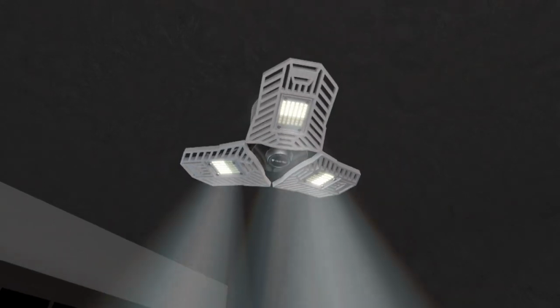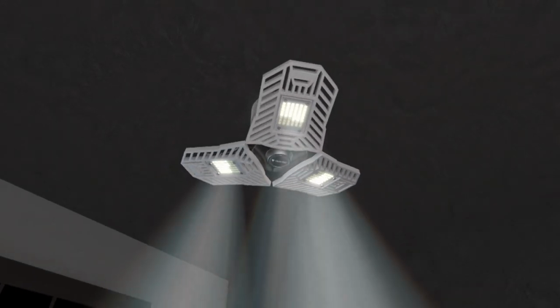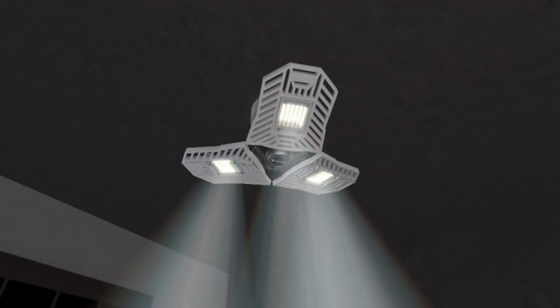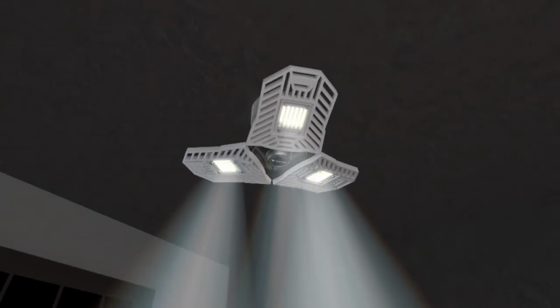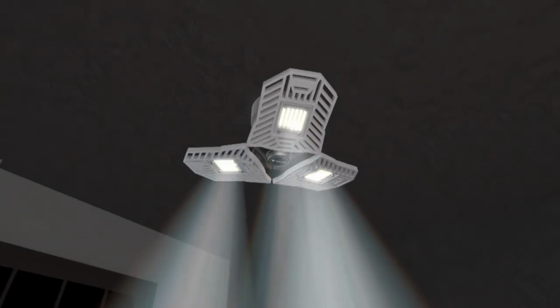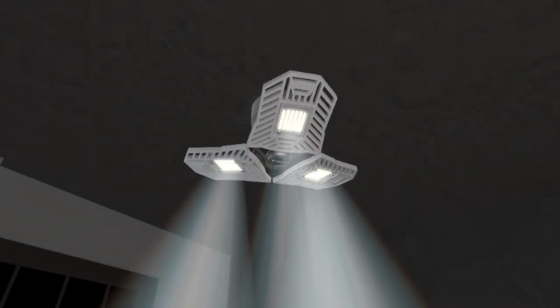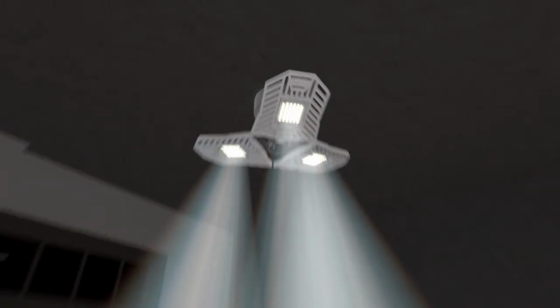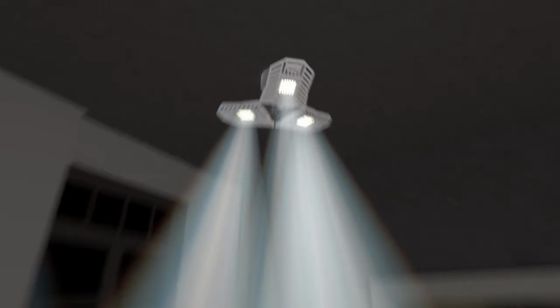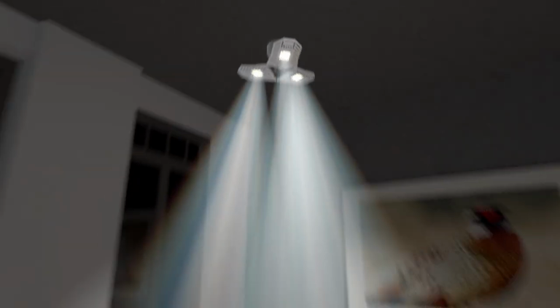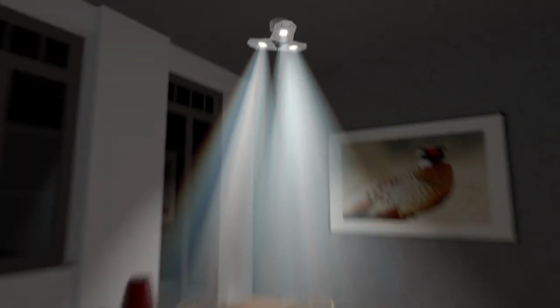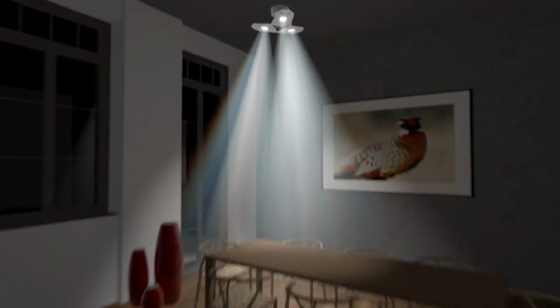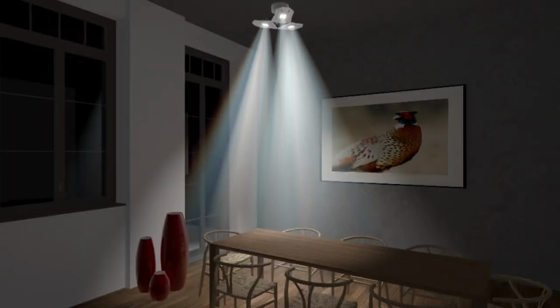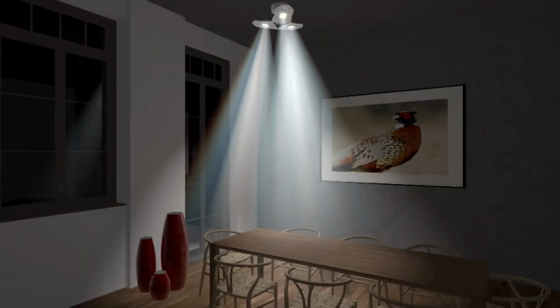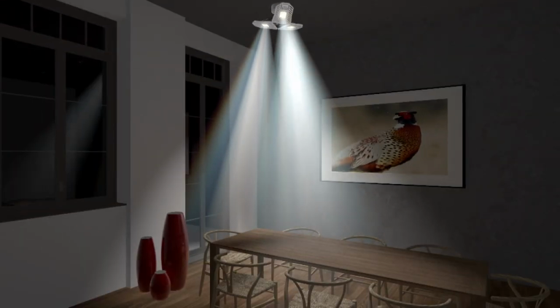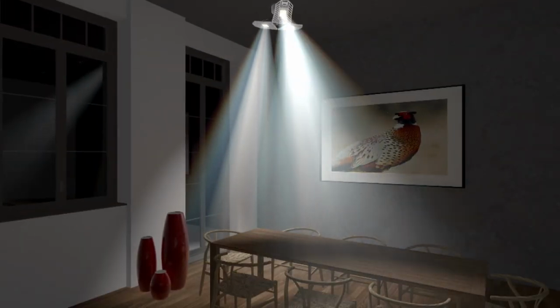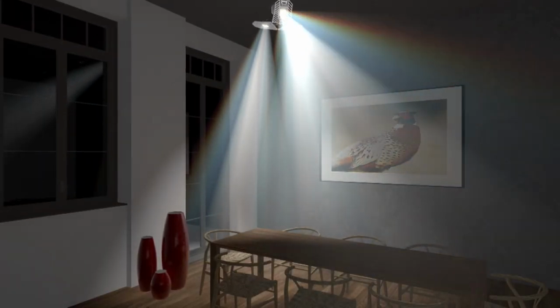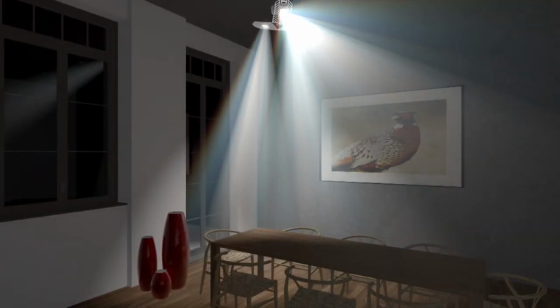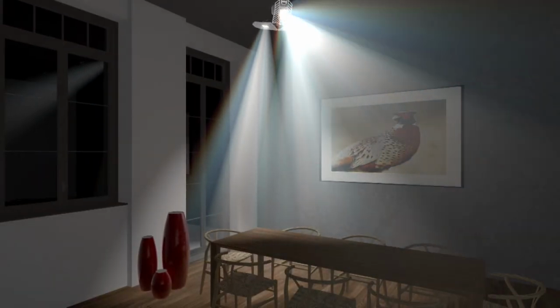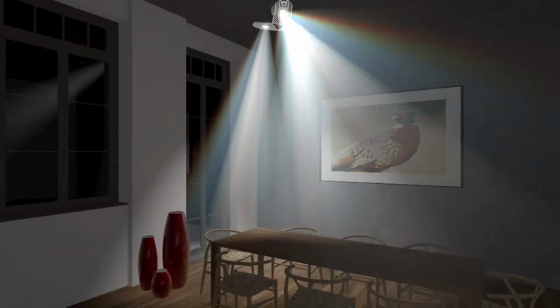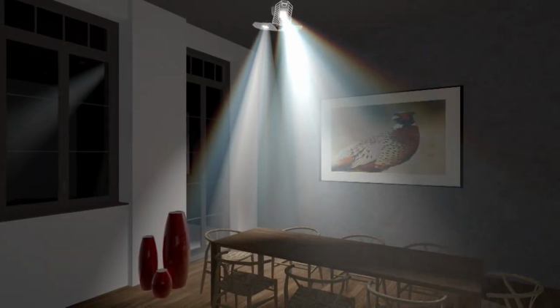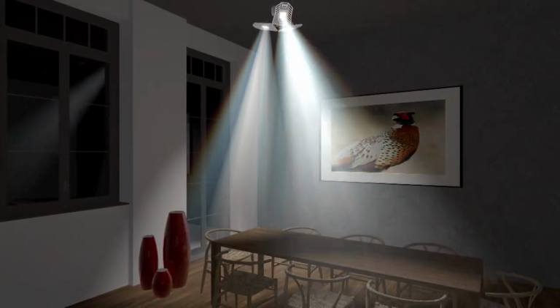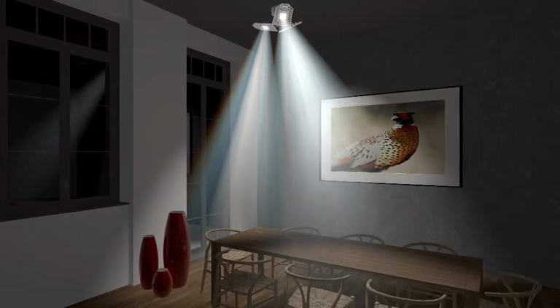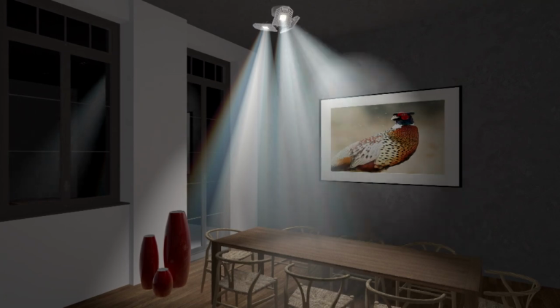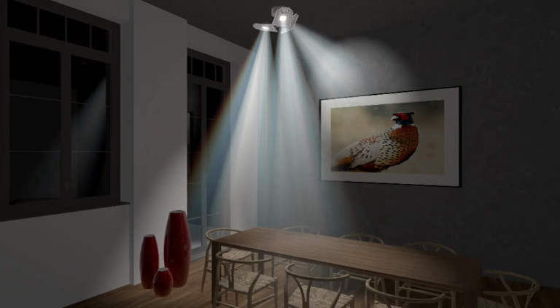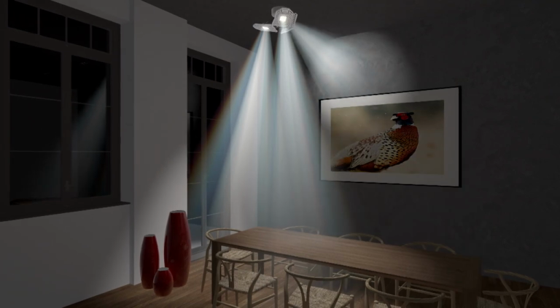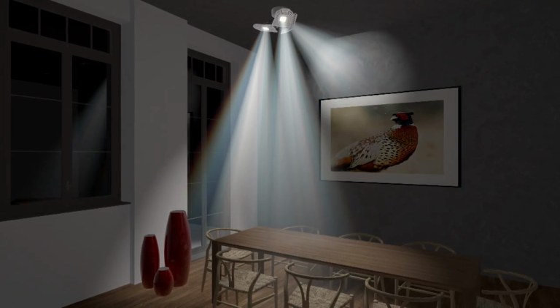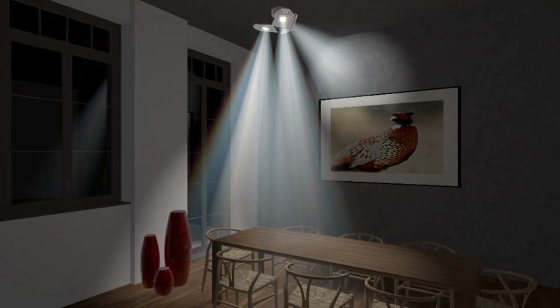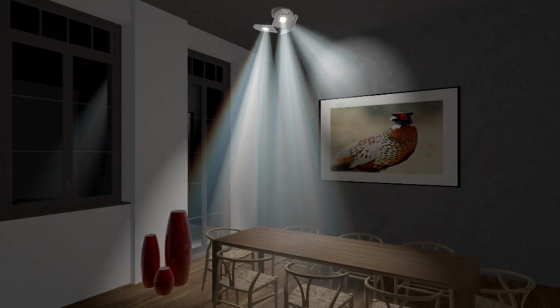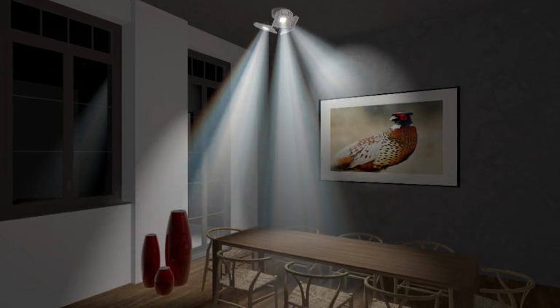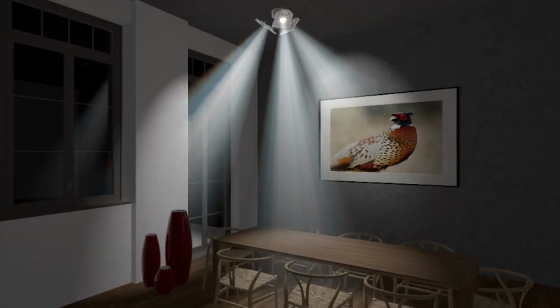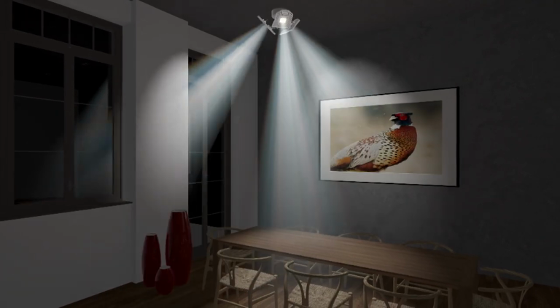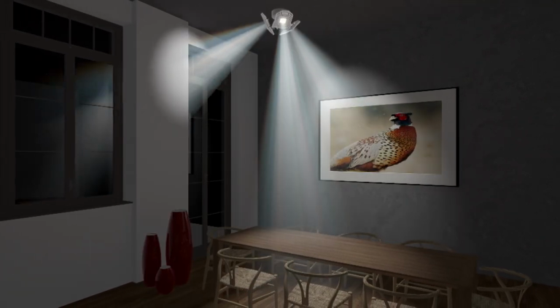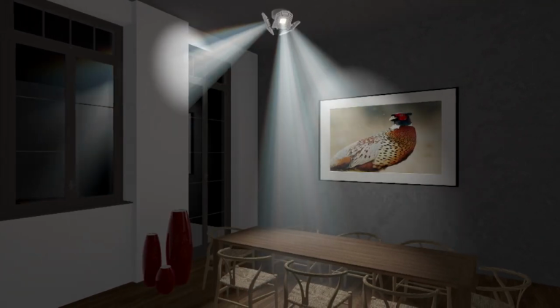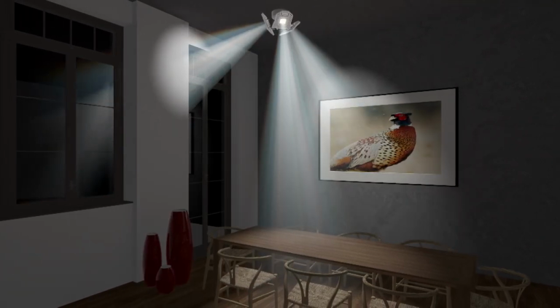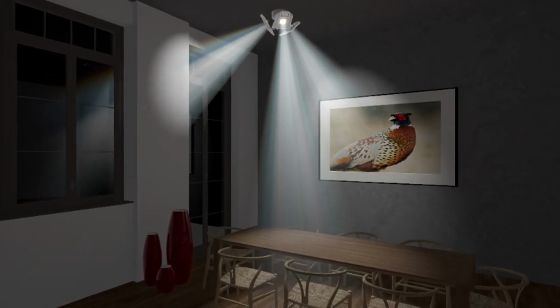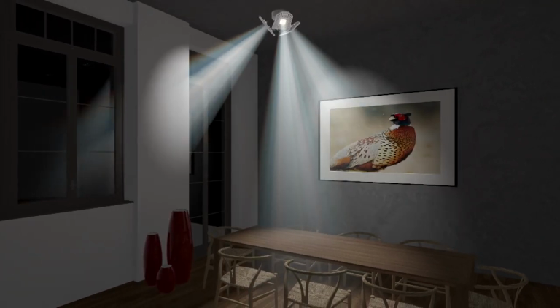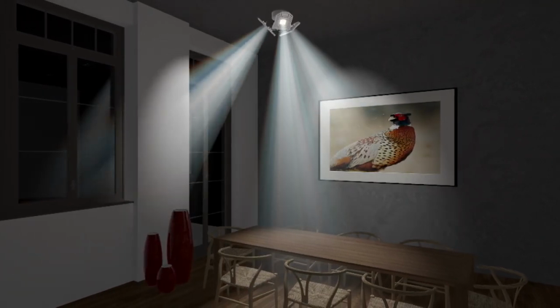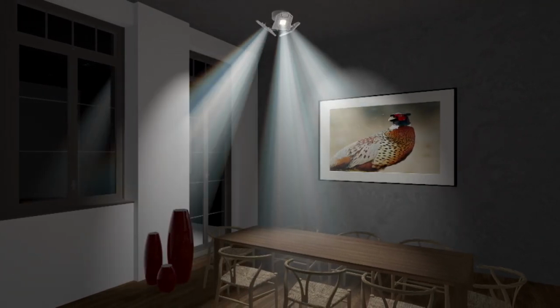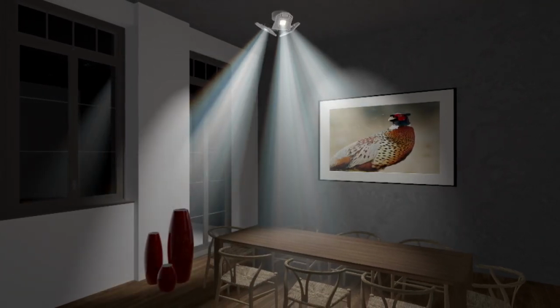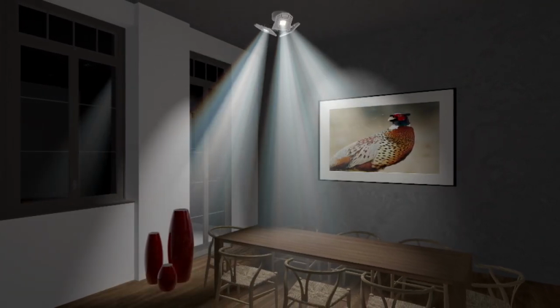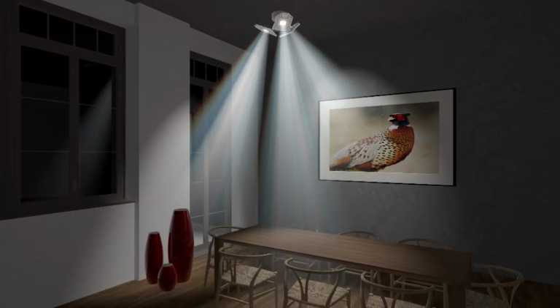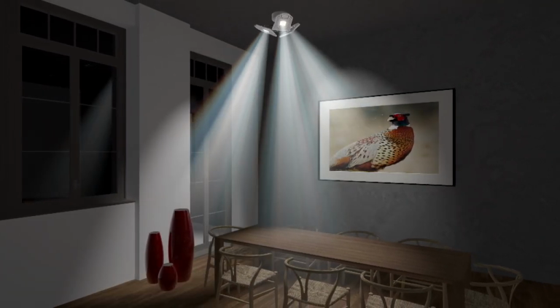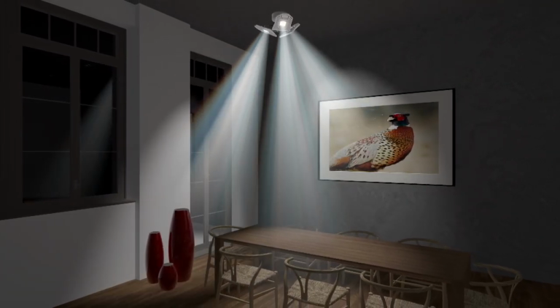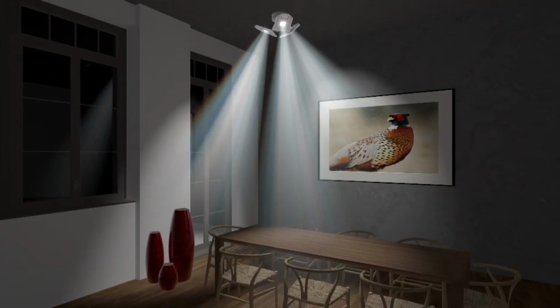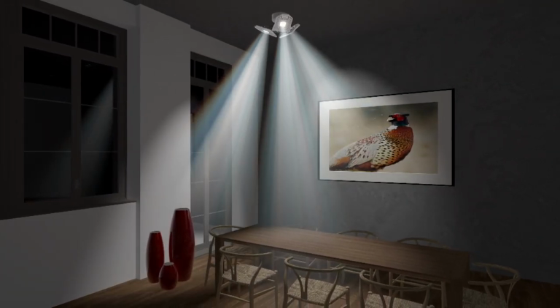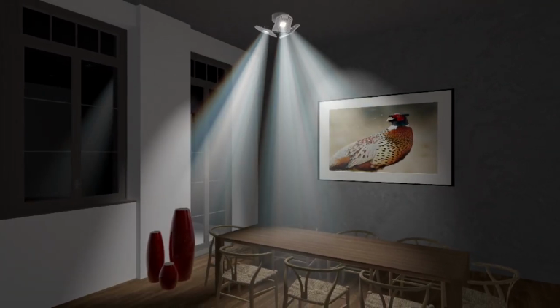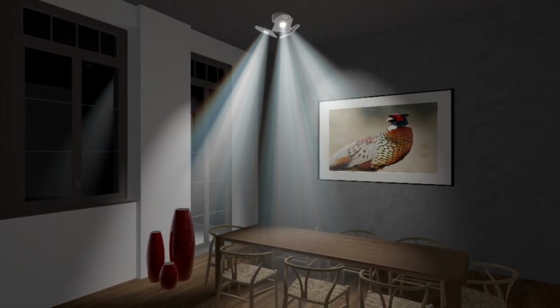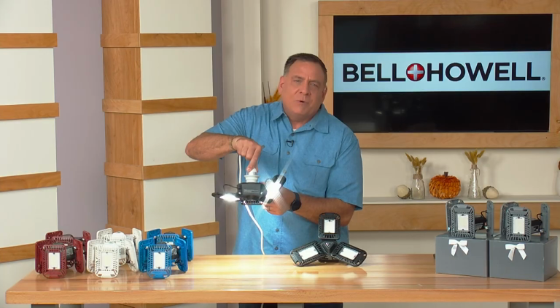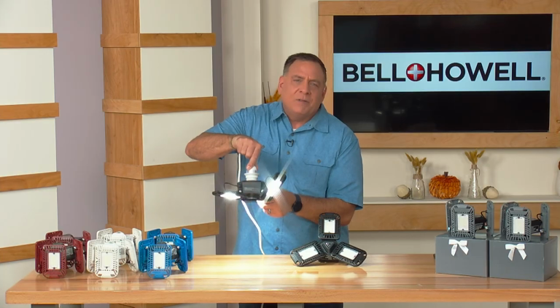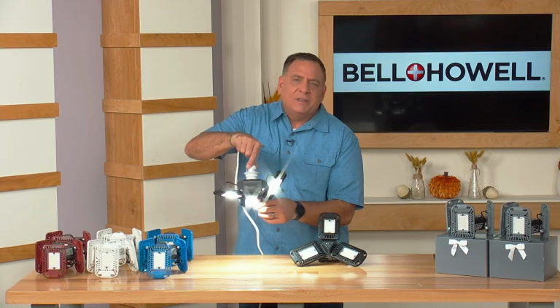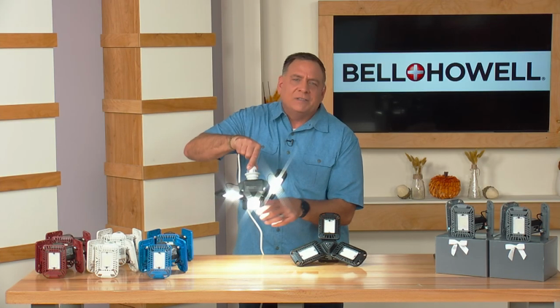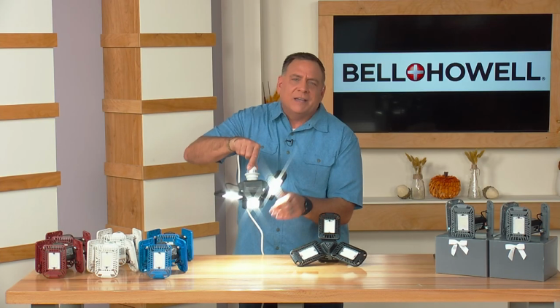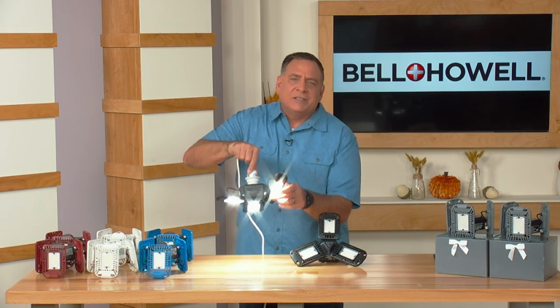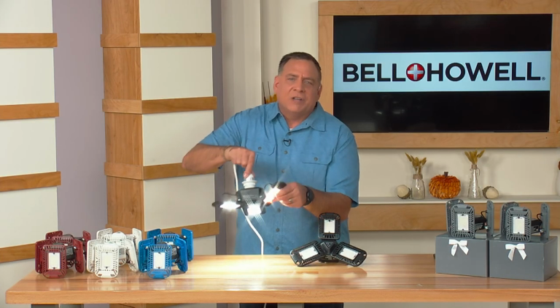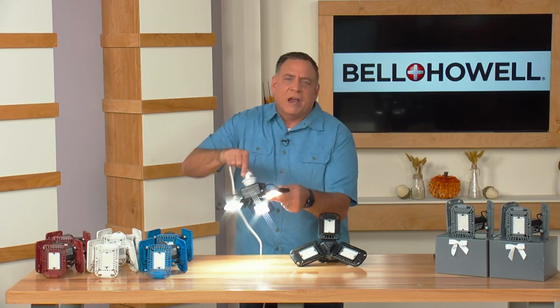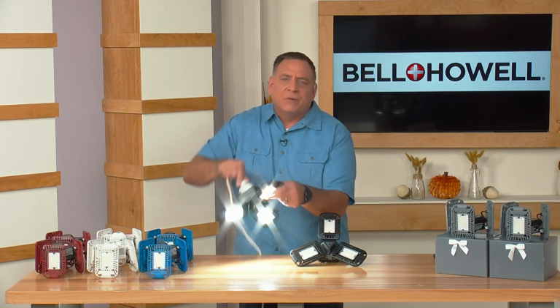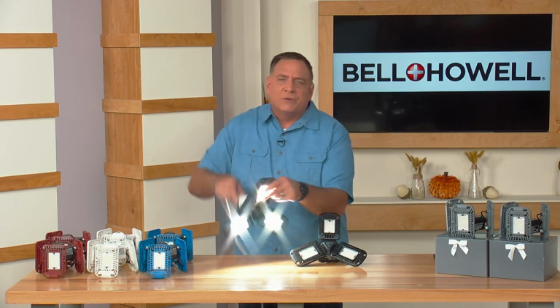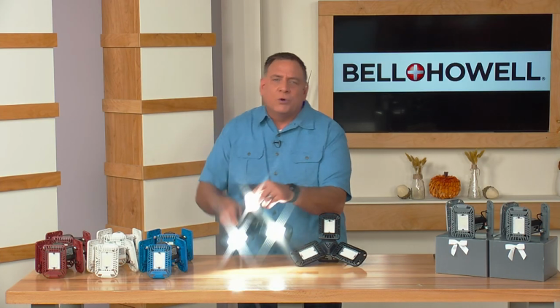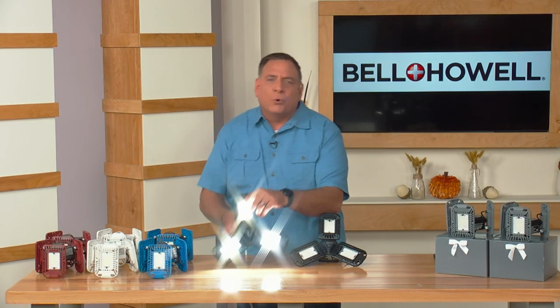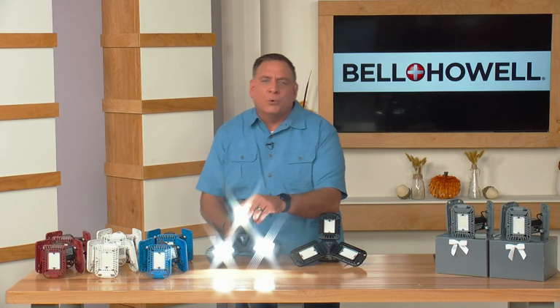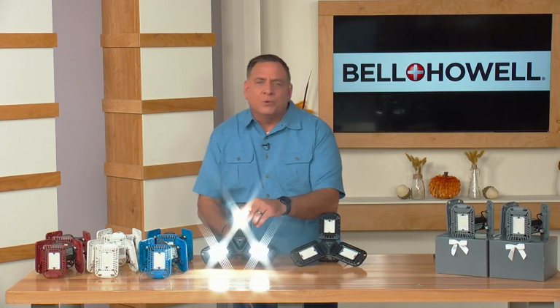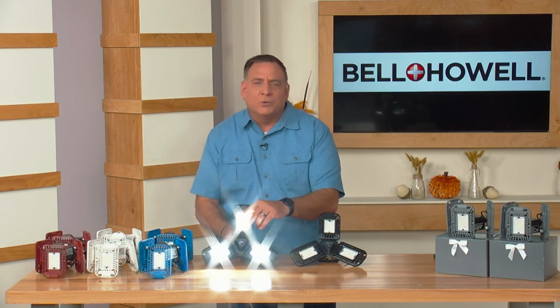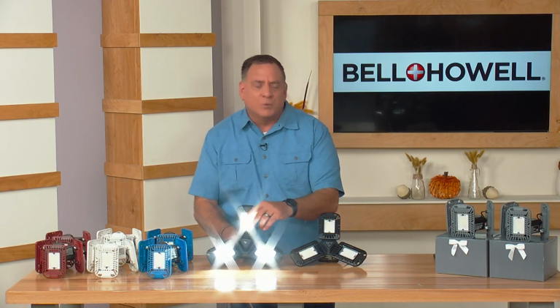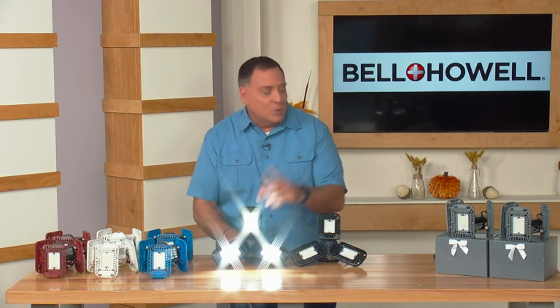Now the real magic is that I can aim these wherever I want. So if this is hanging like this, I can aim one of these lights to every corner in the room.